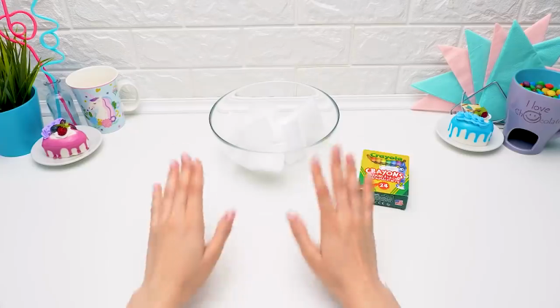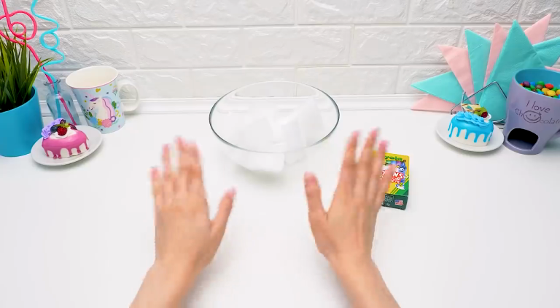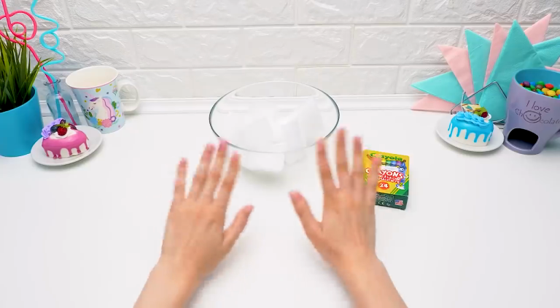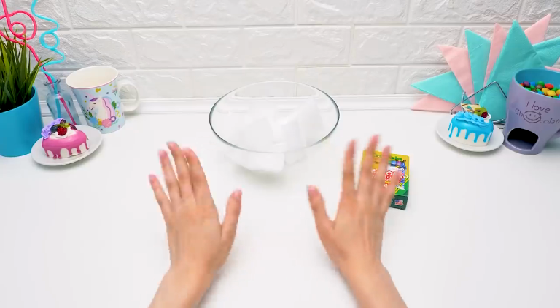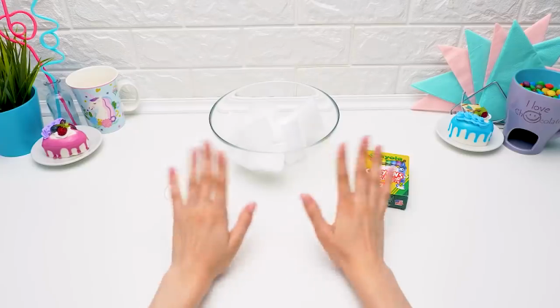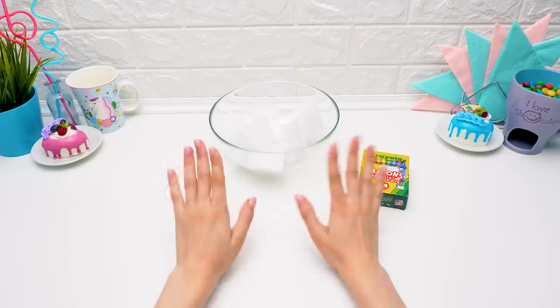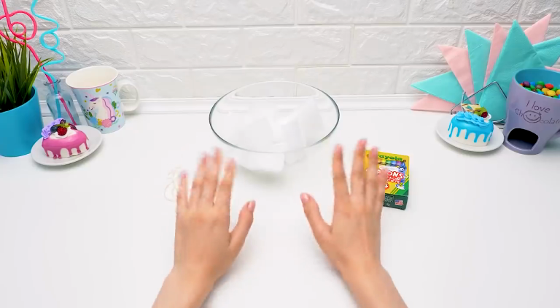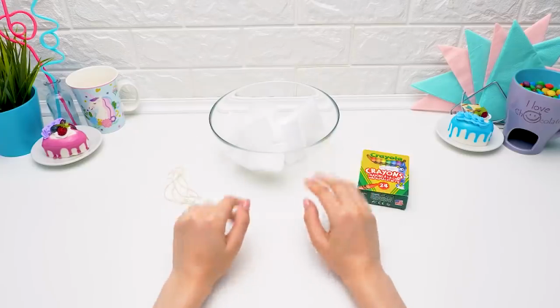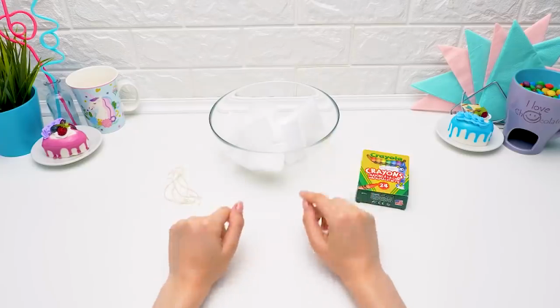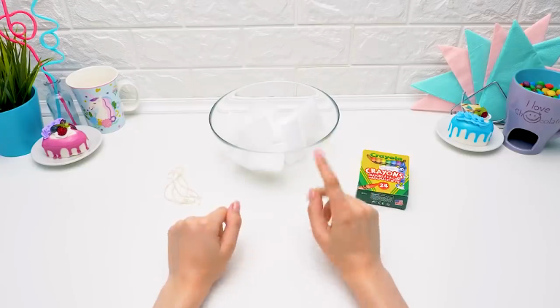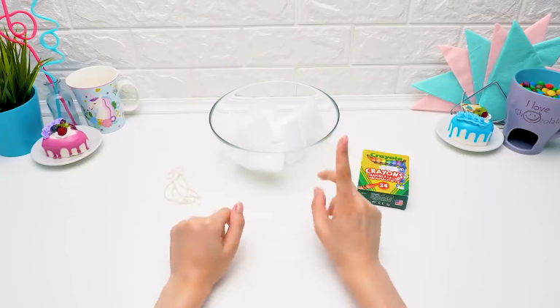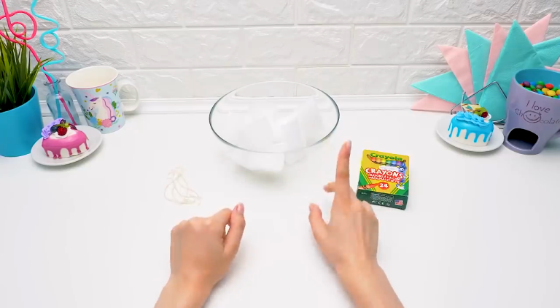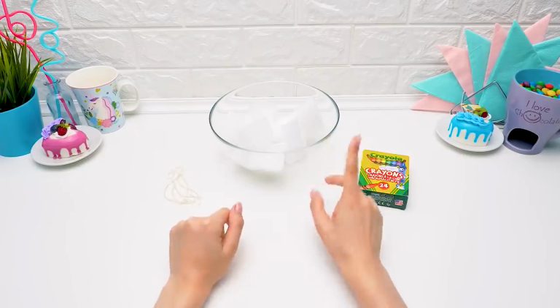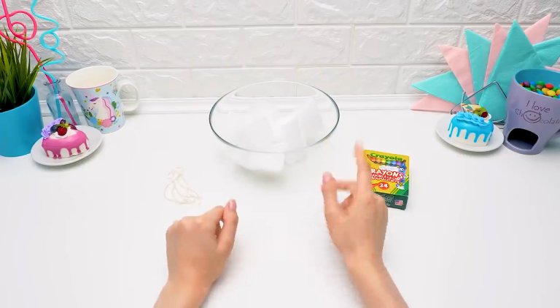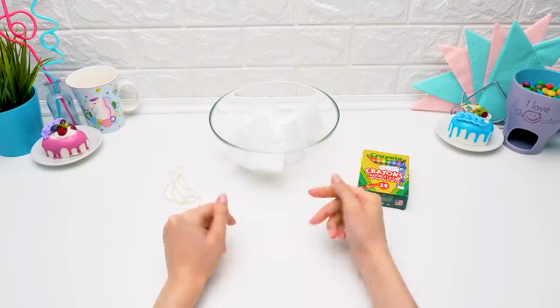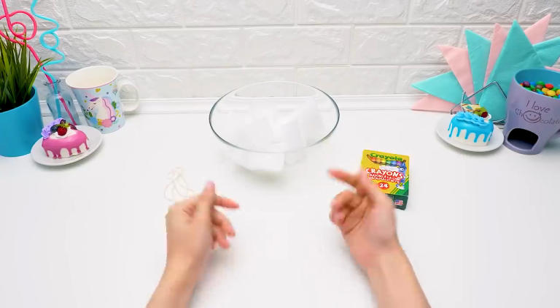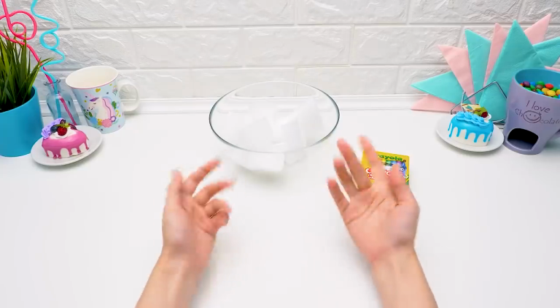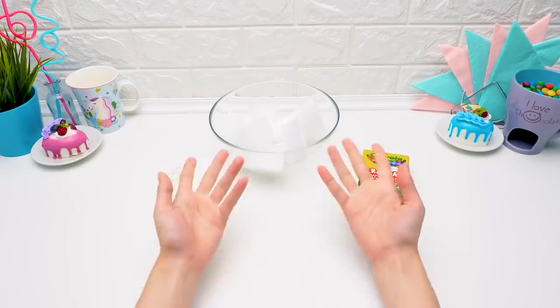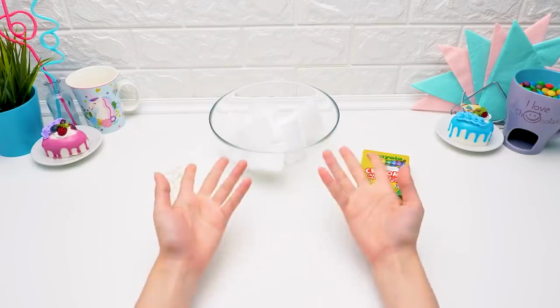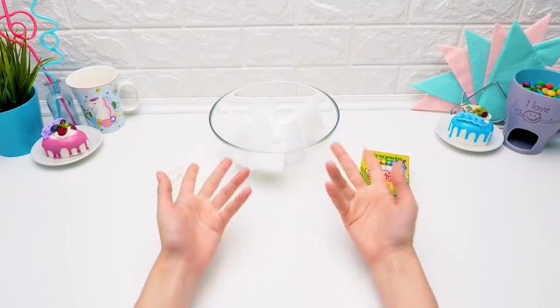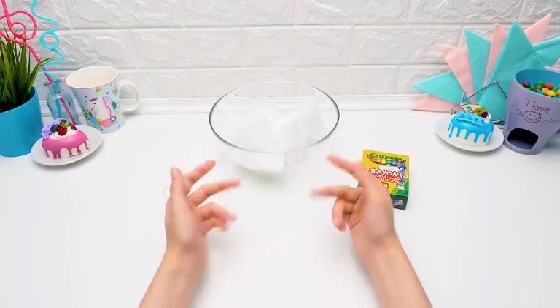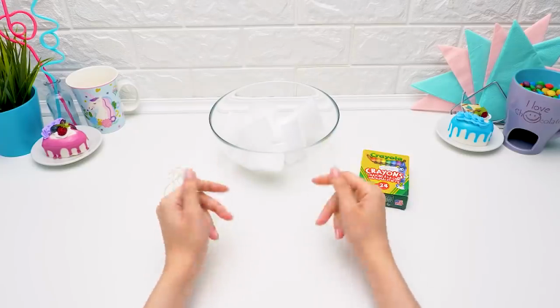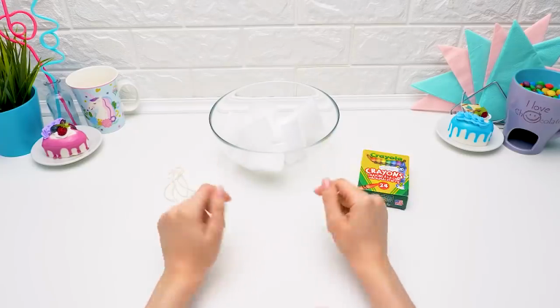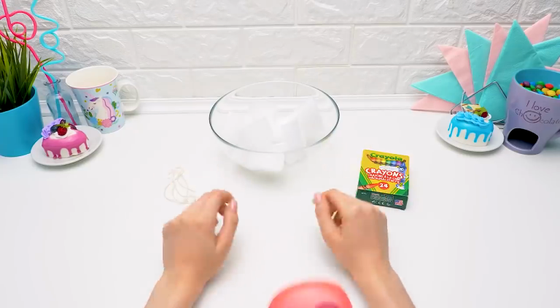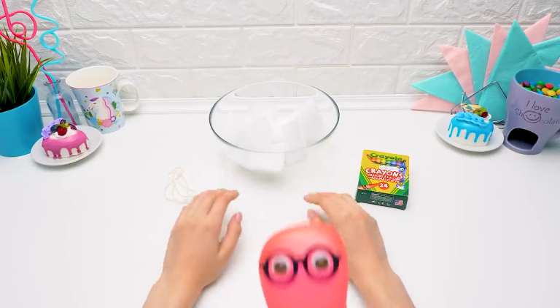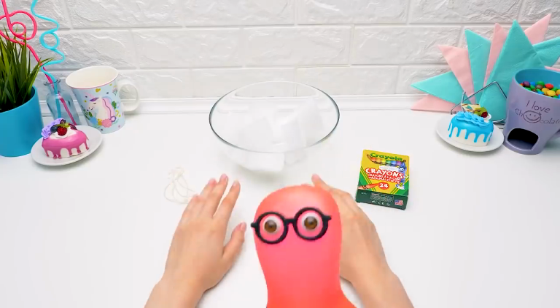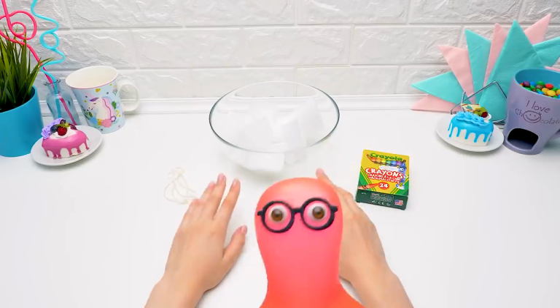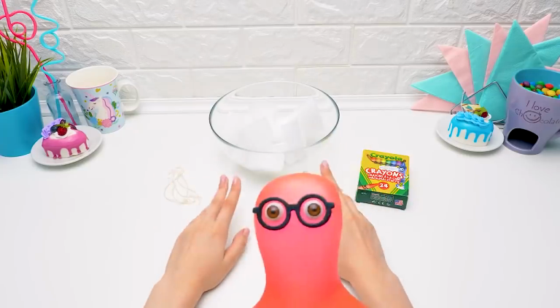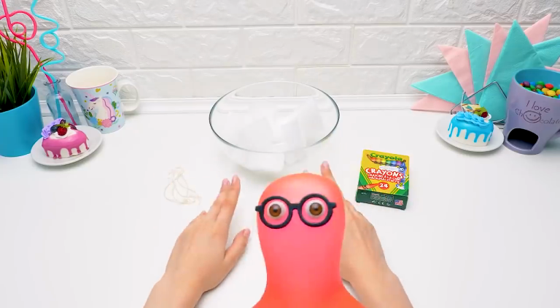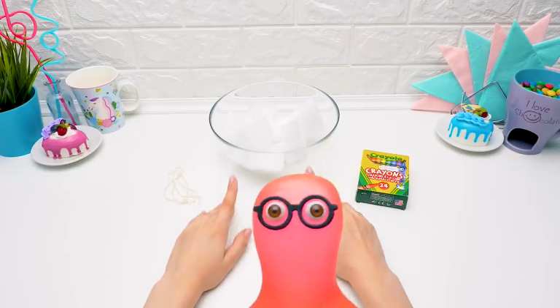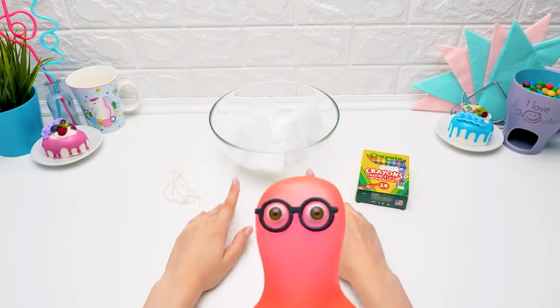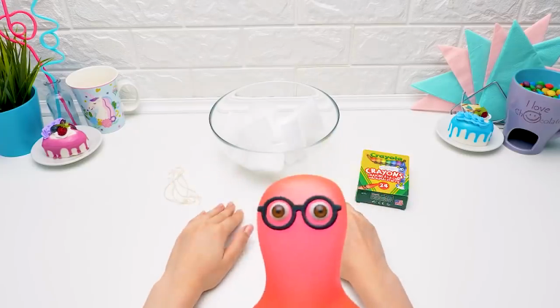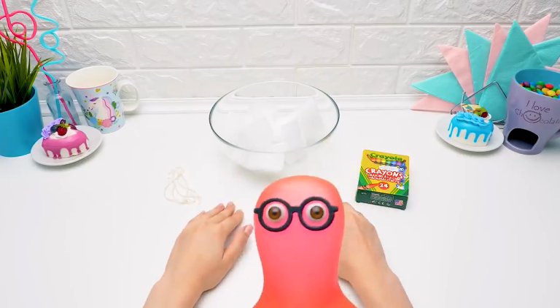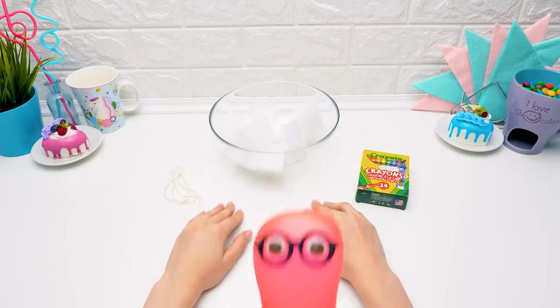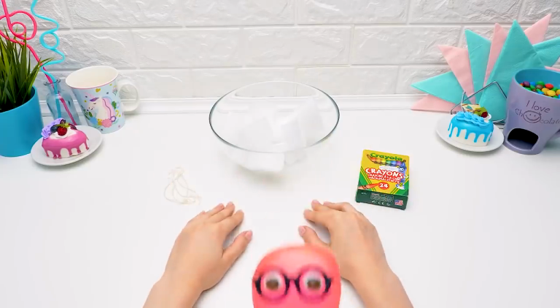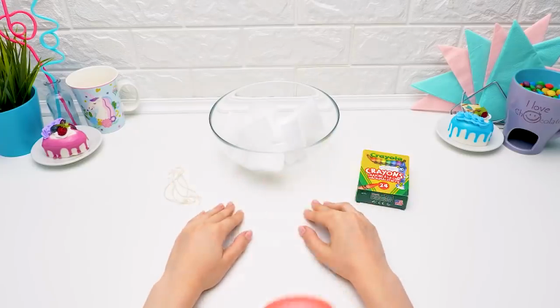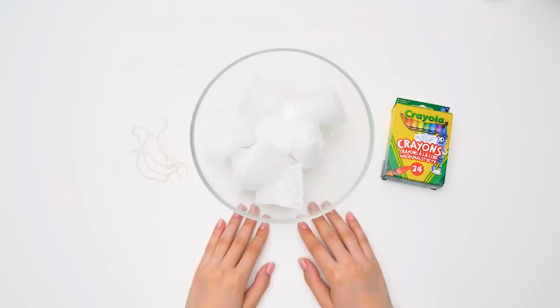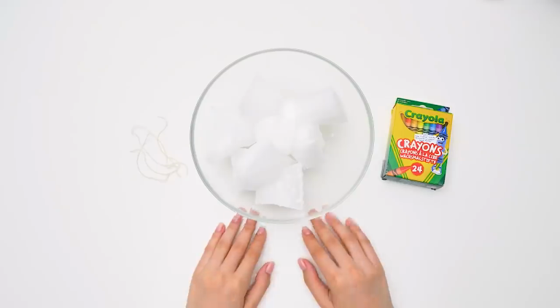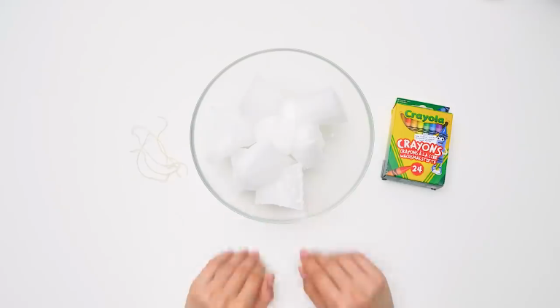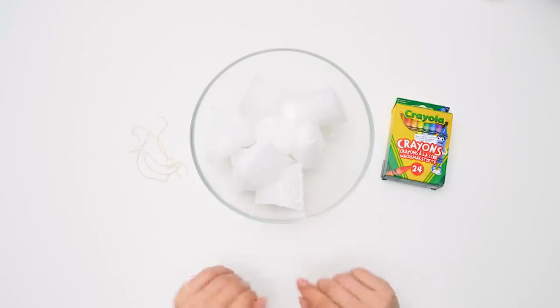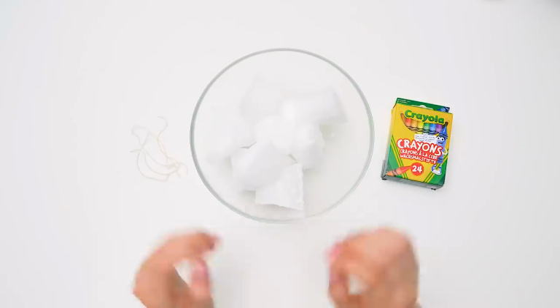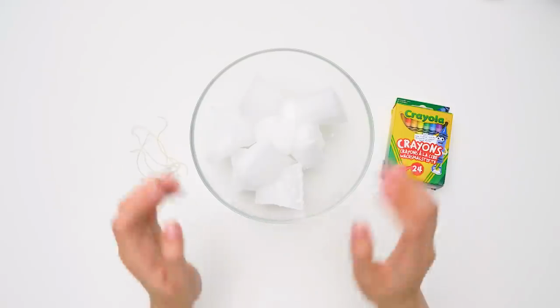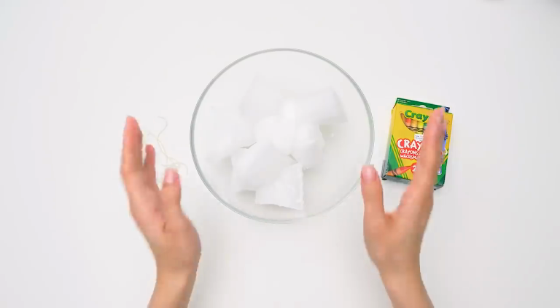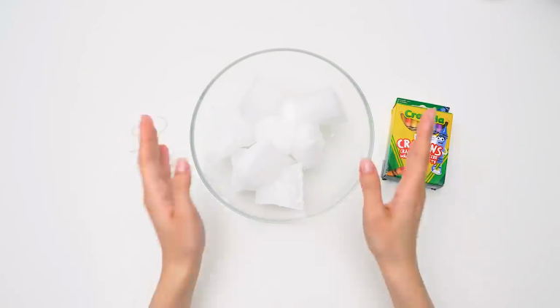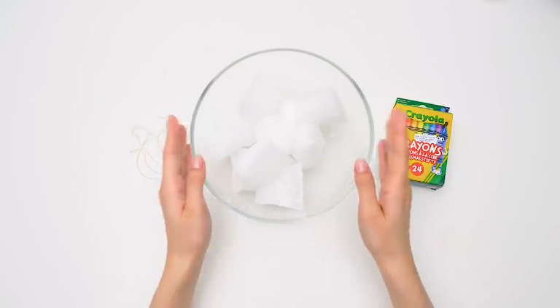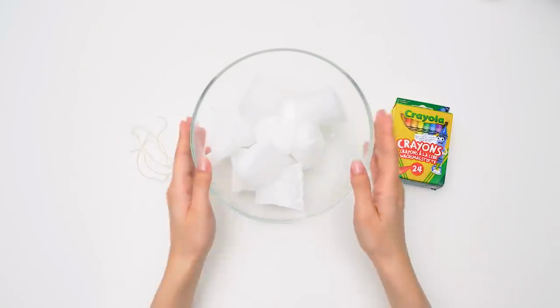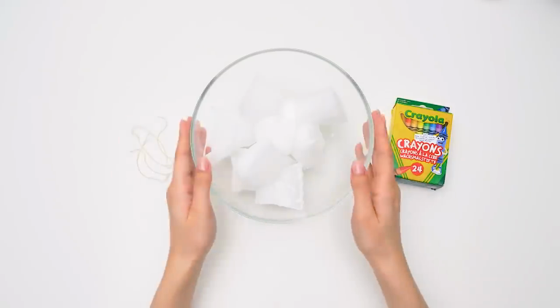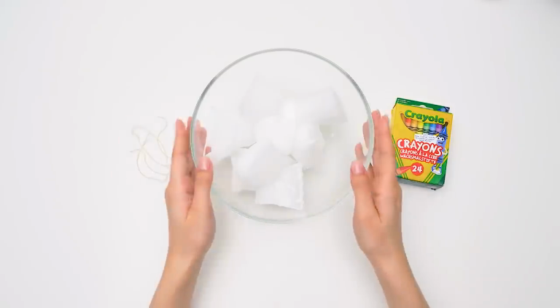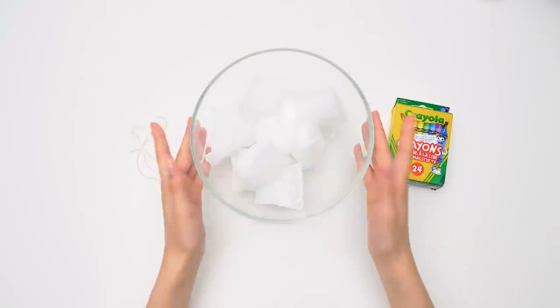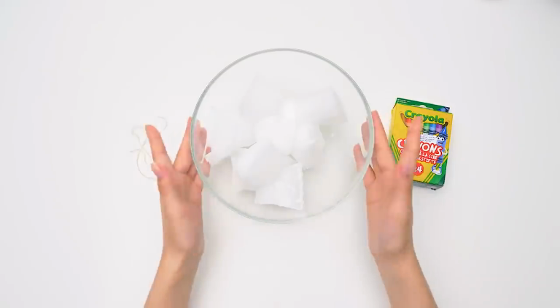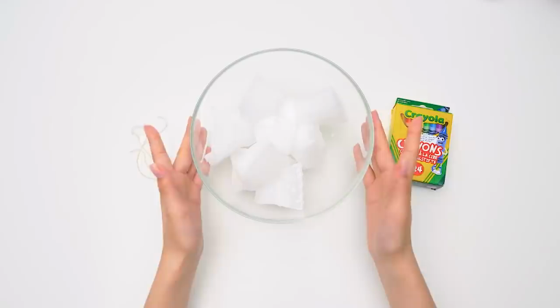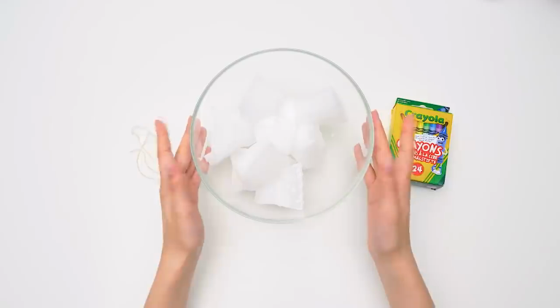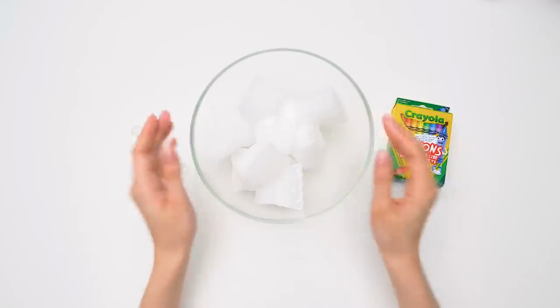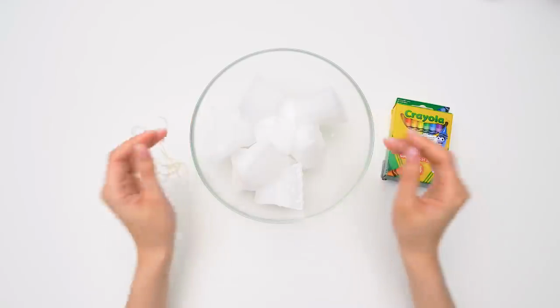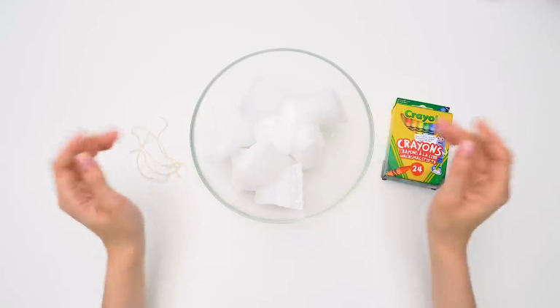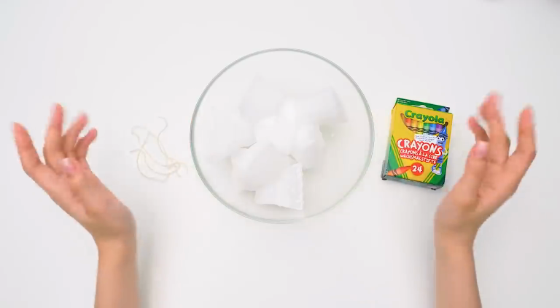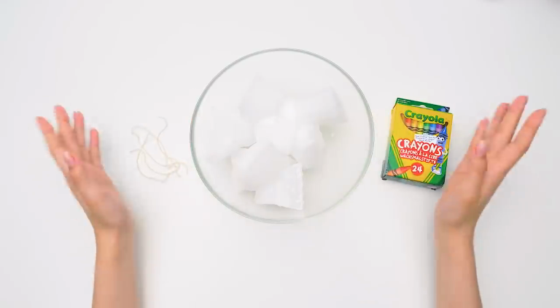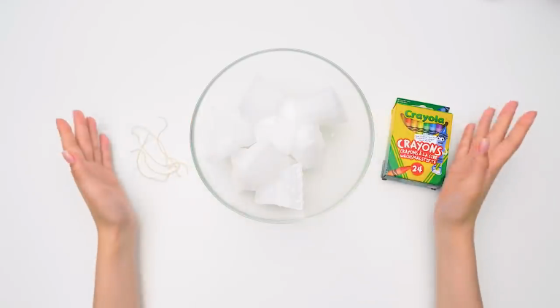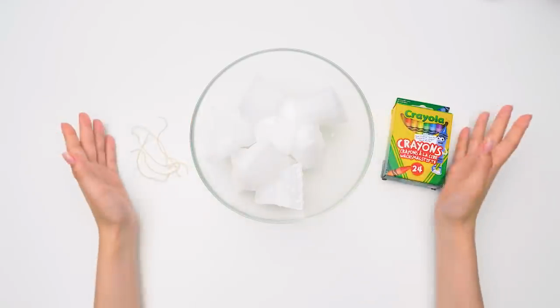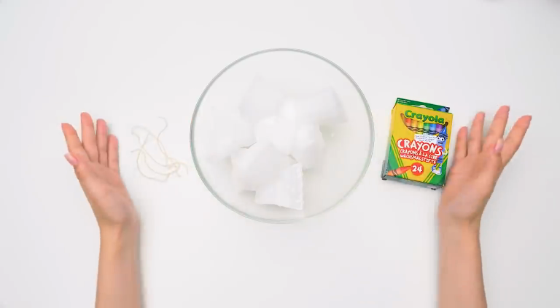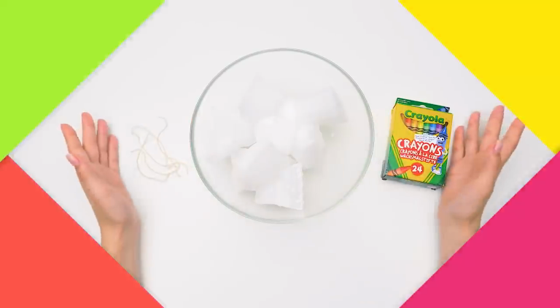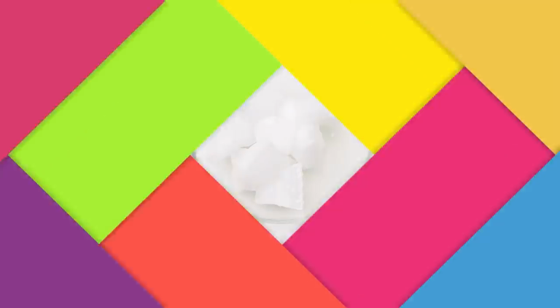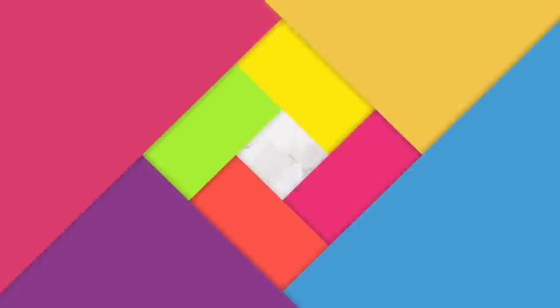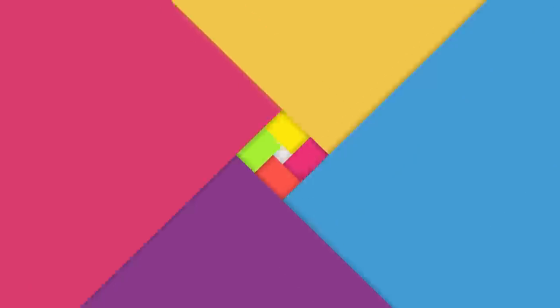Hello, guys! Today we're going to make candles! Candles? Yep, look, I've already prepared everything!